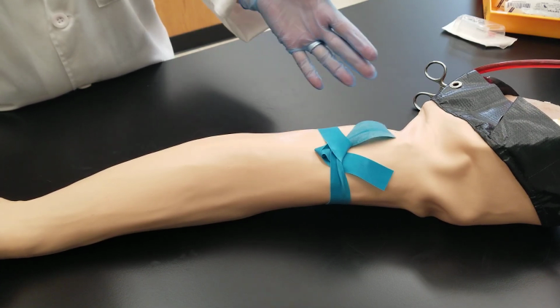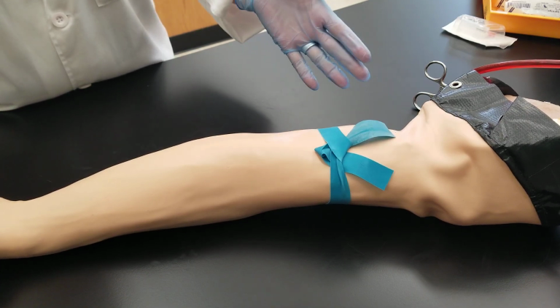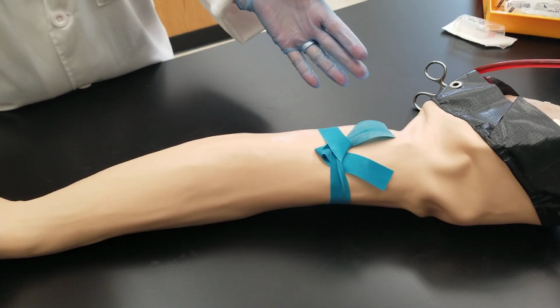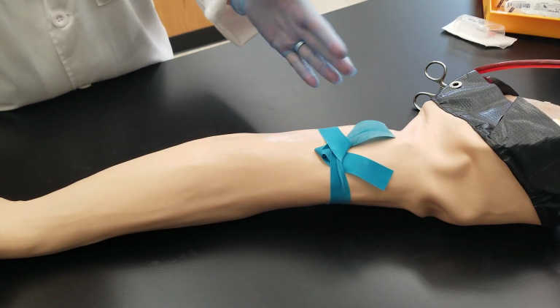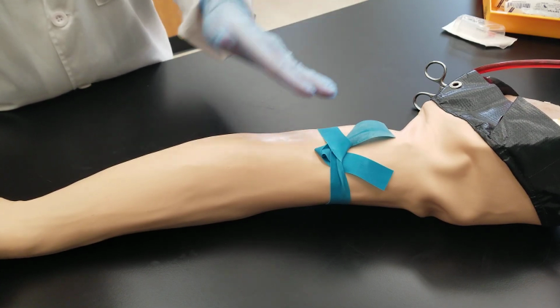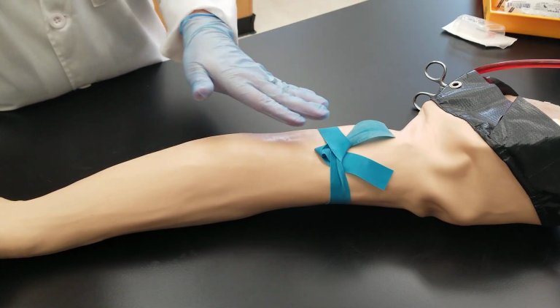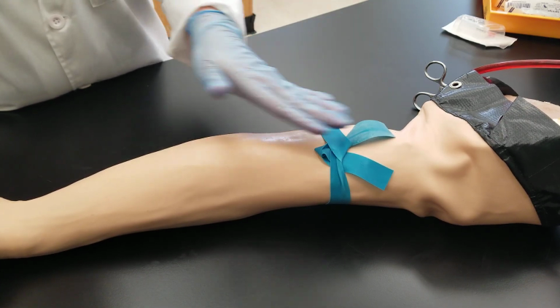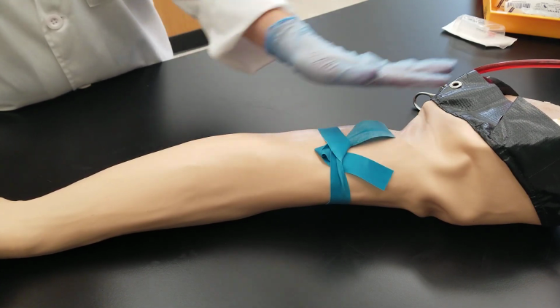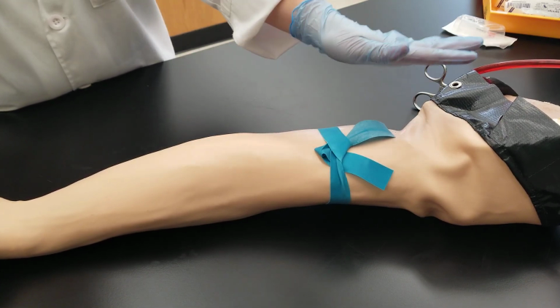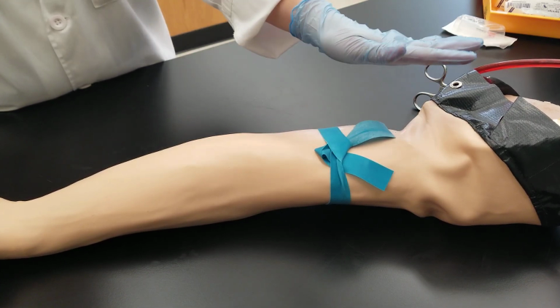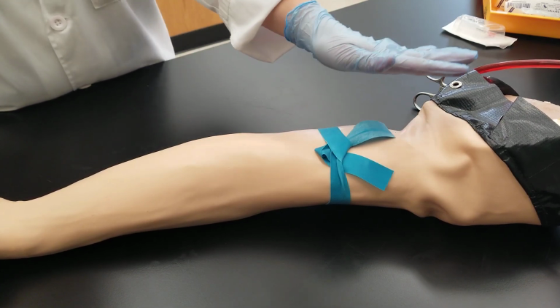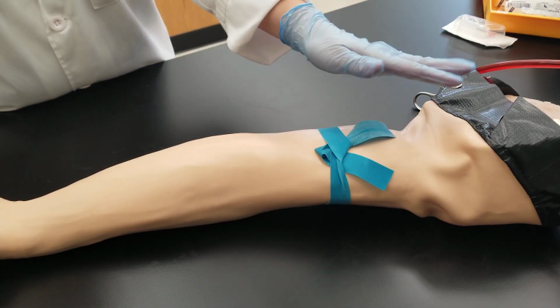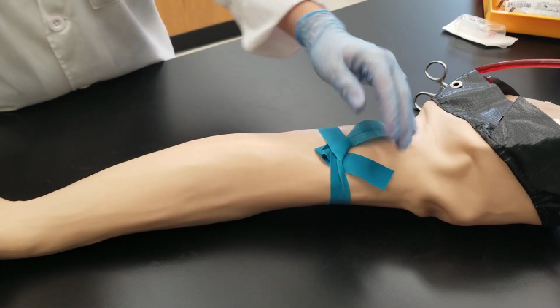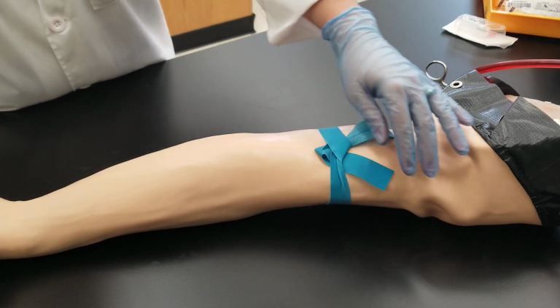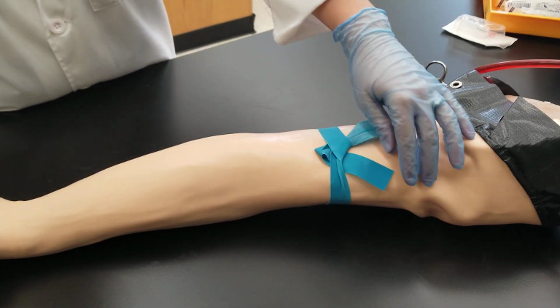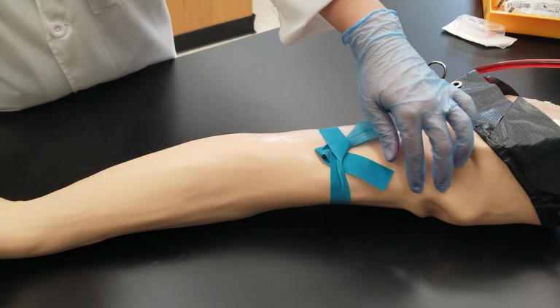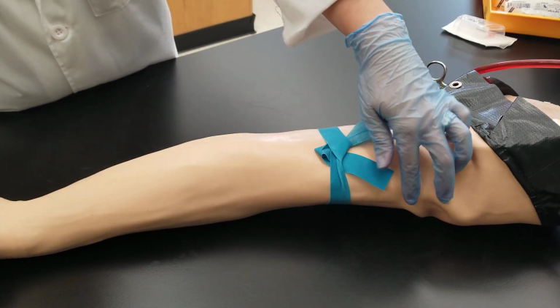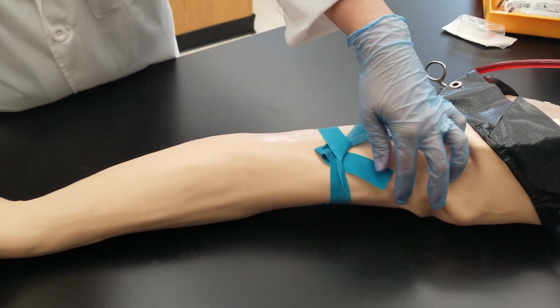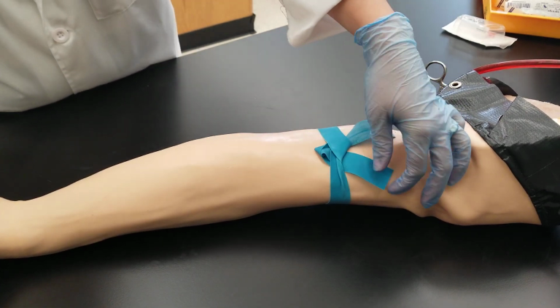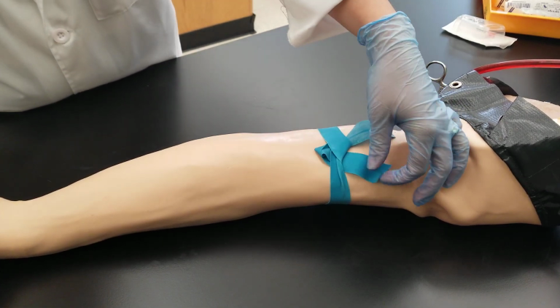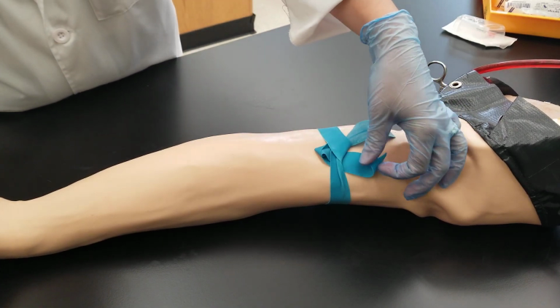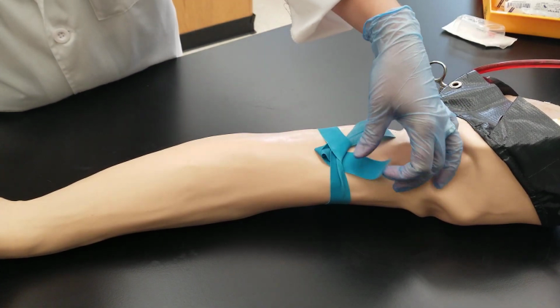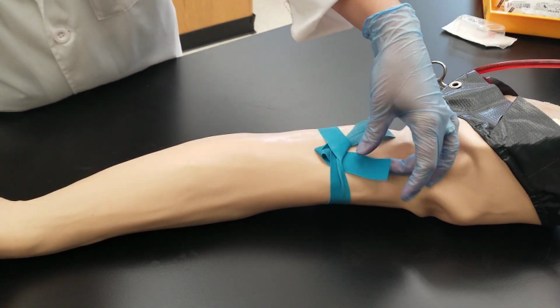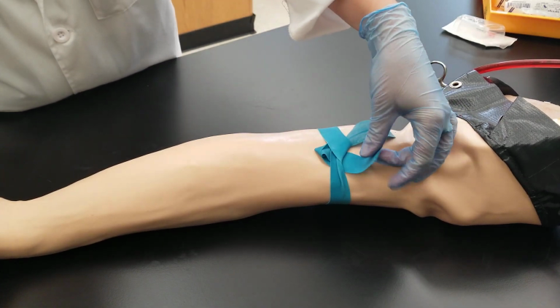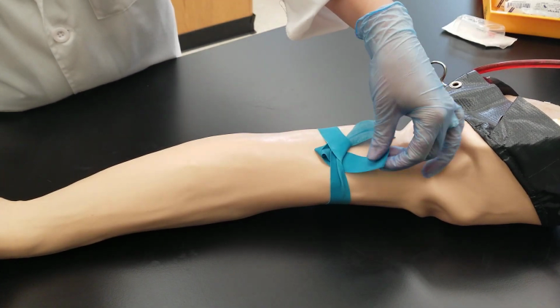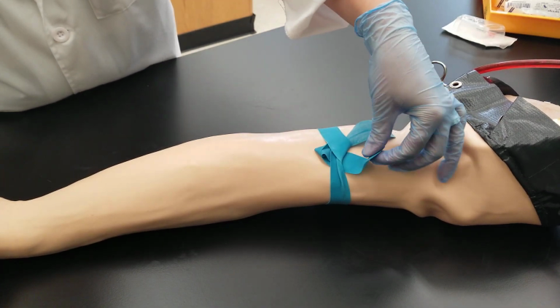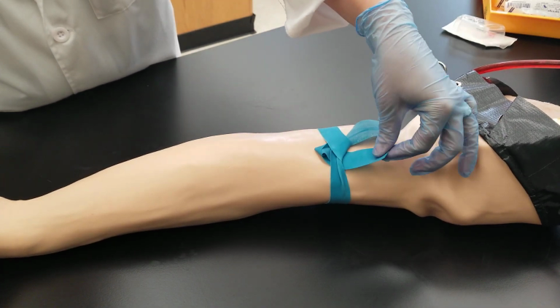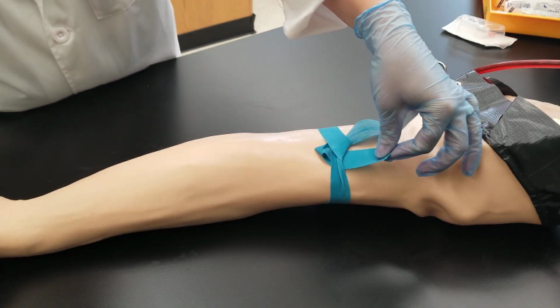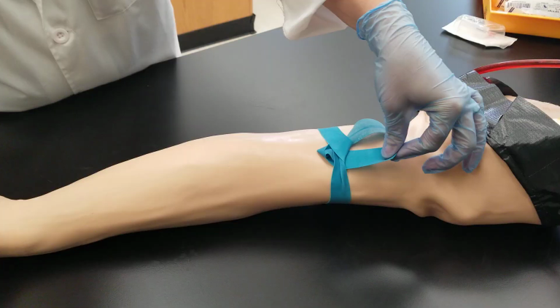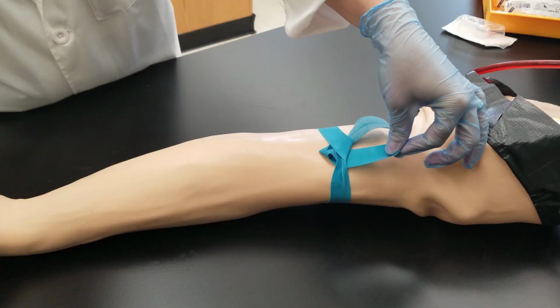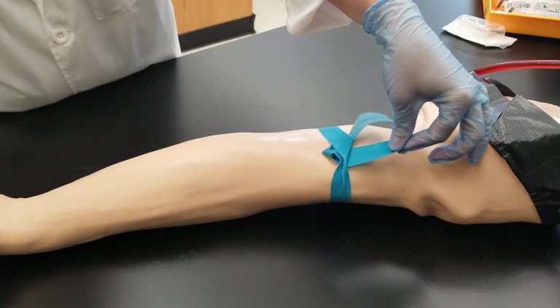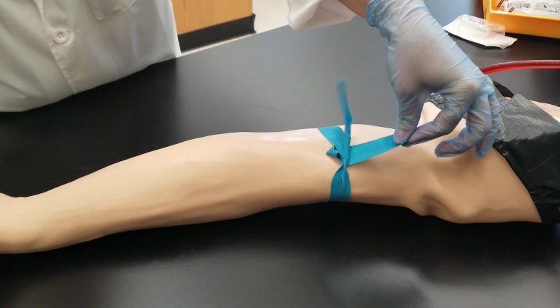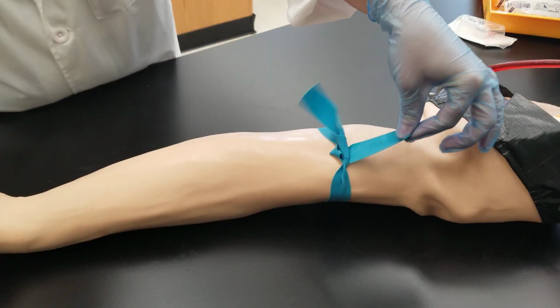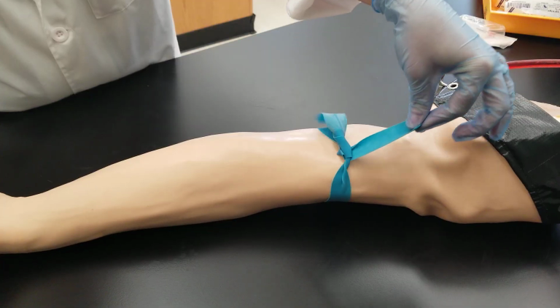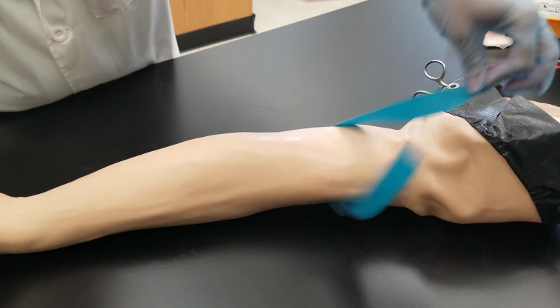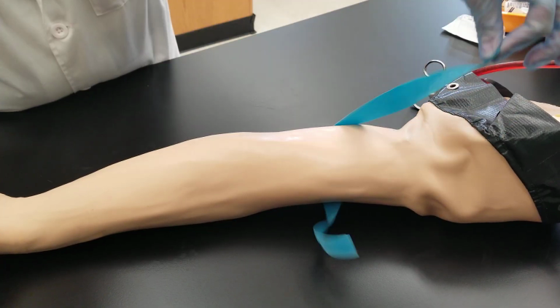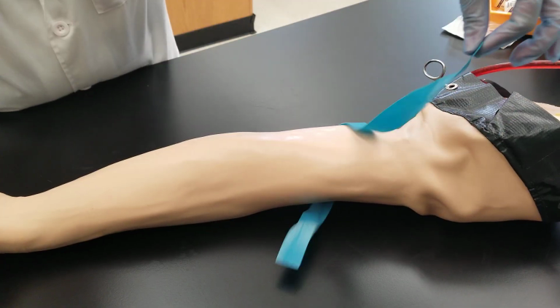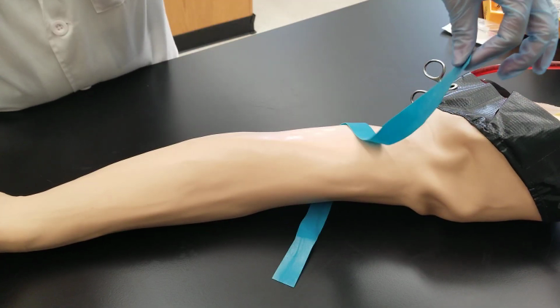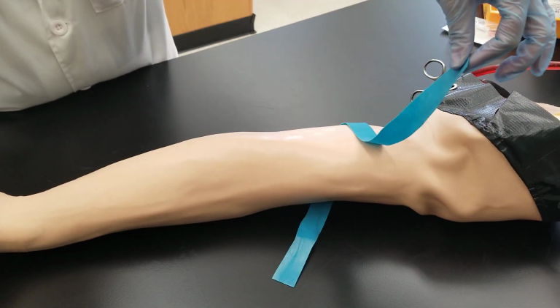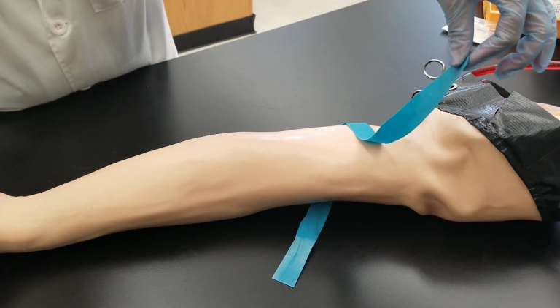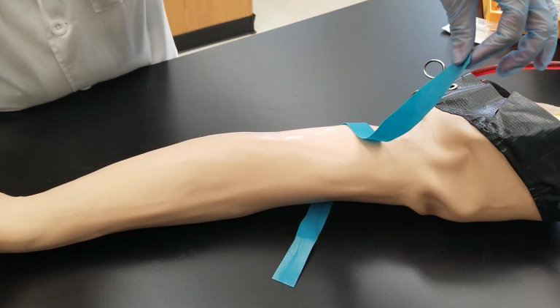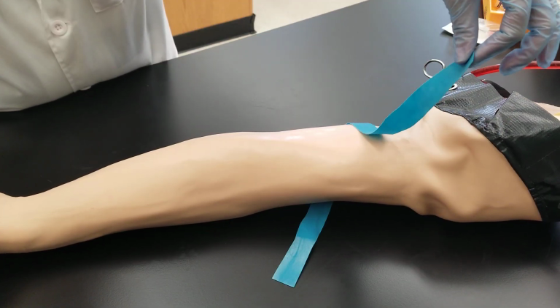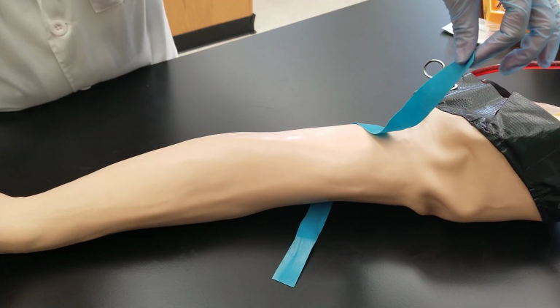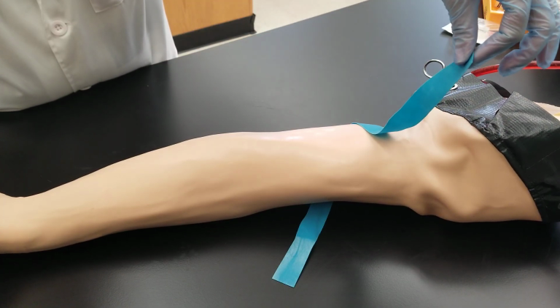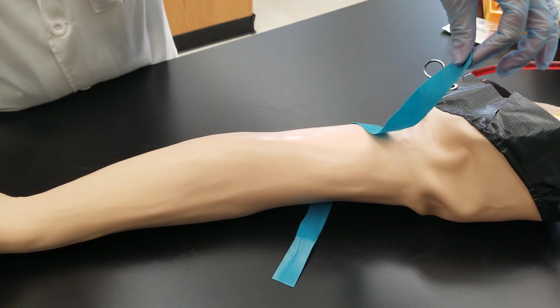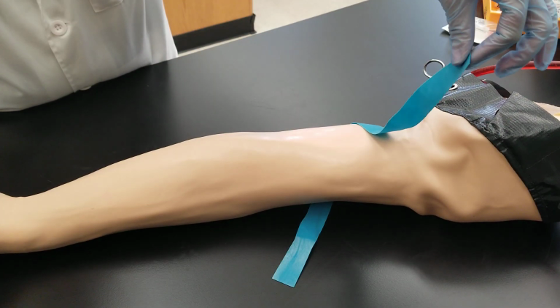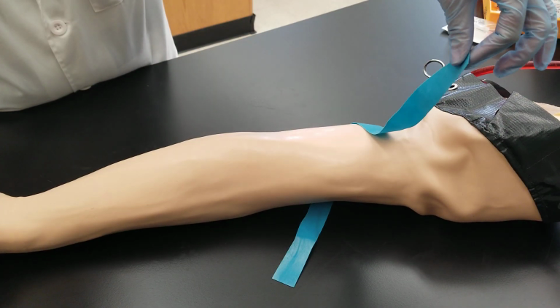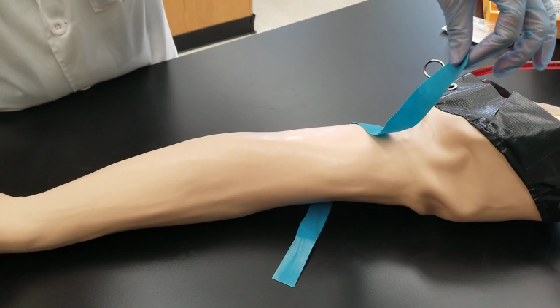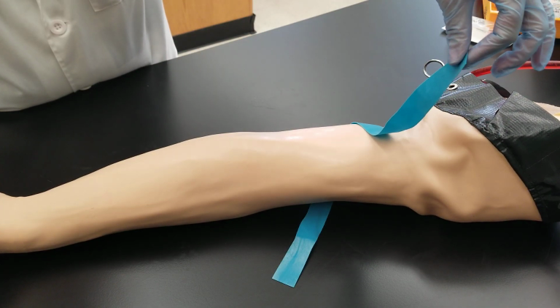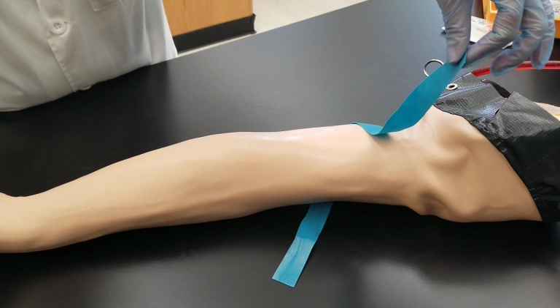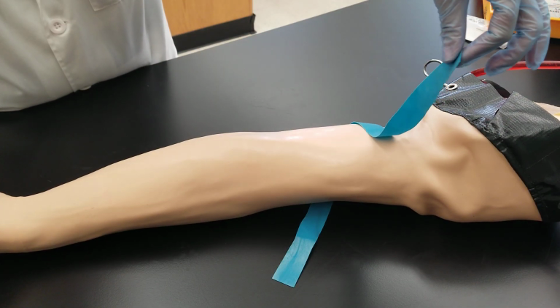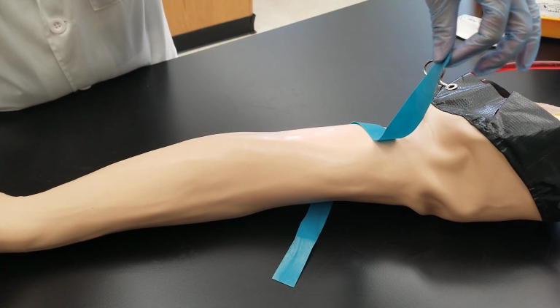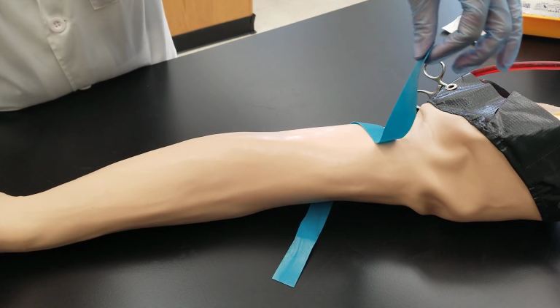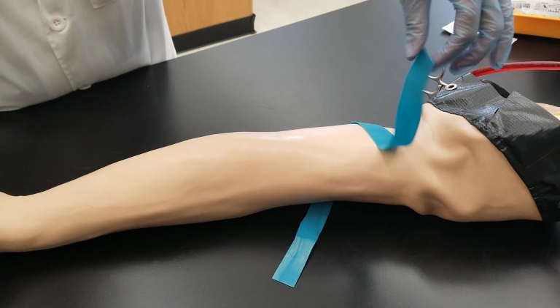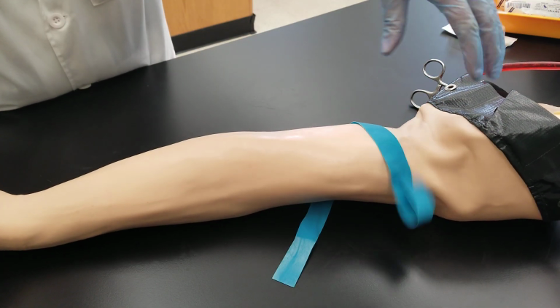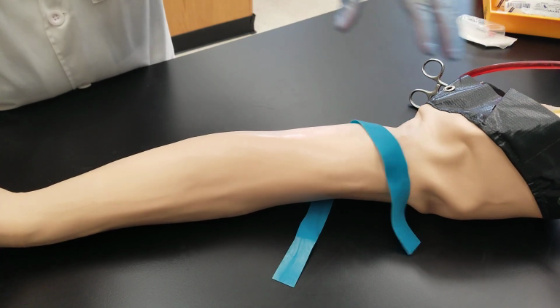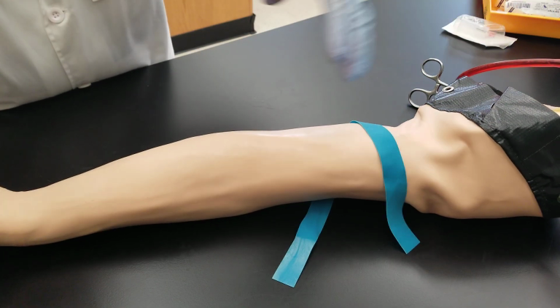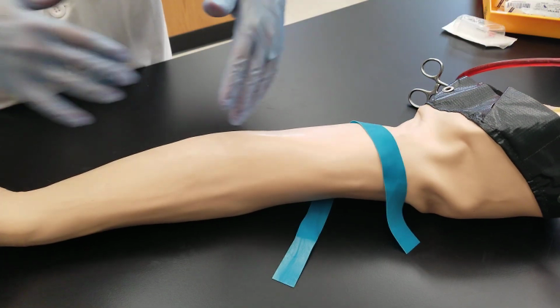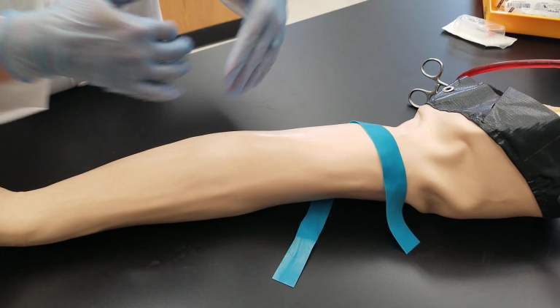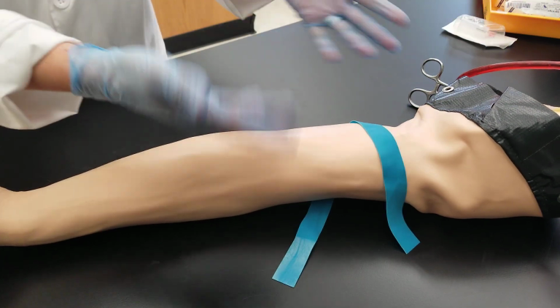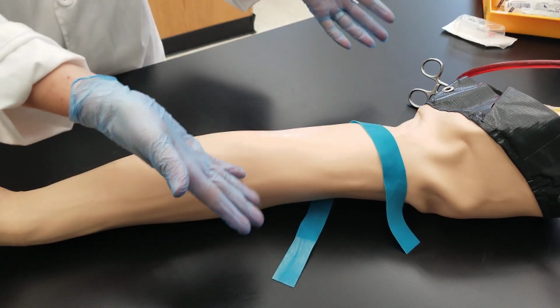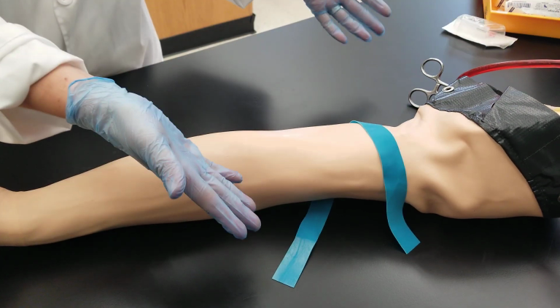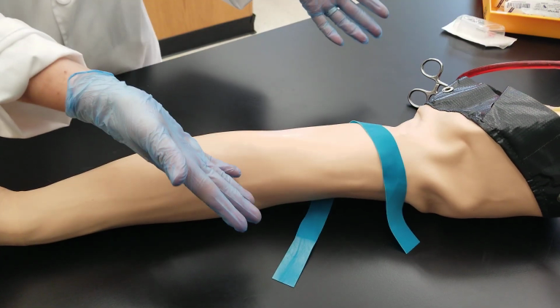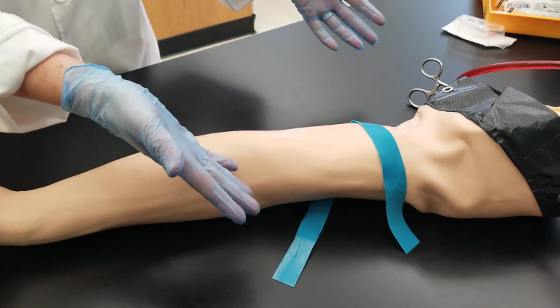The tails are up facing towards the patient's shoulder, and when you release it, it automatically falls away.